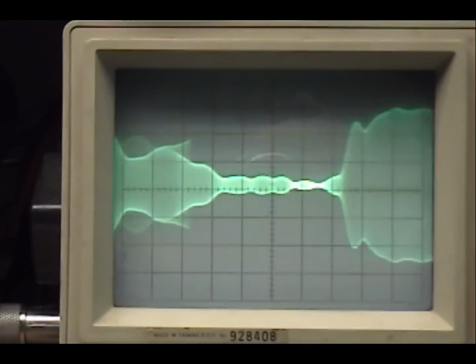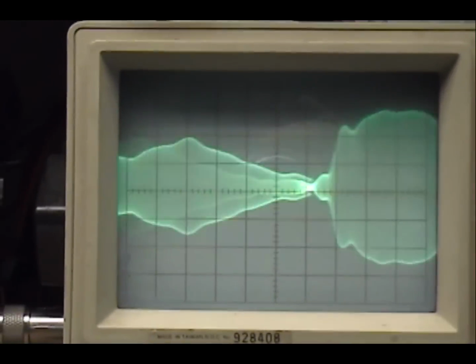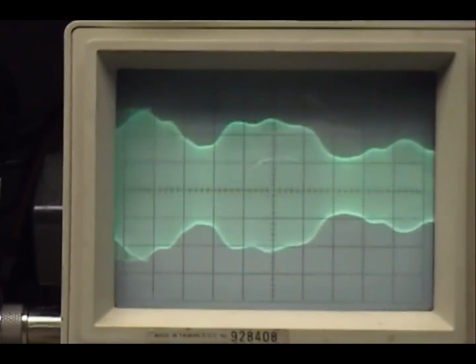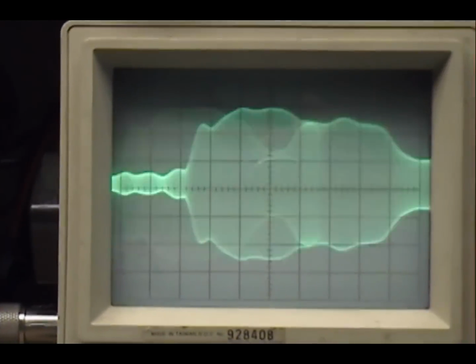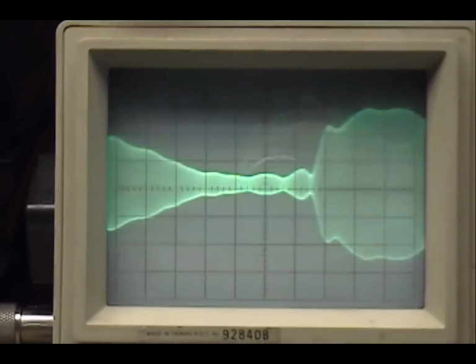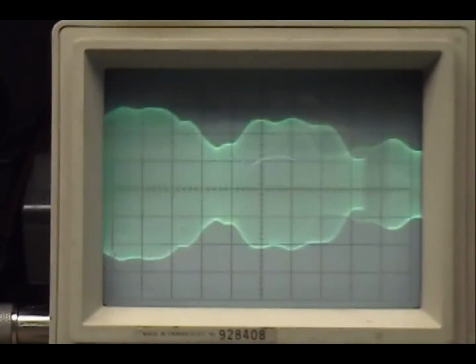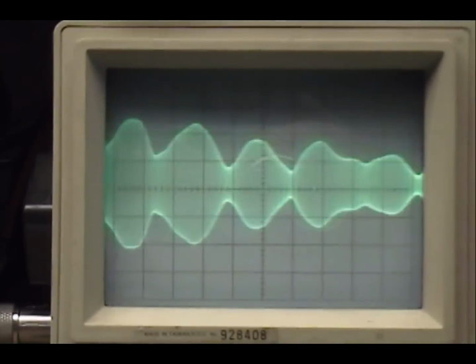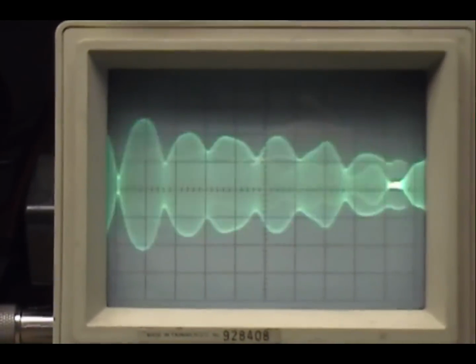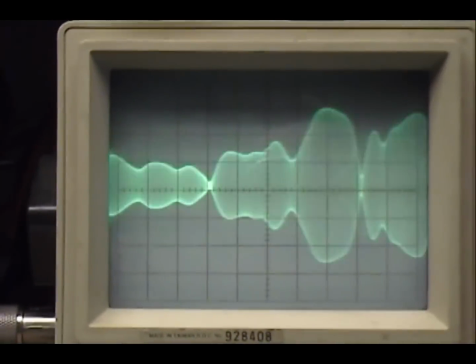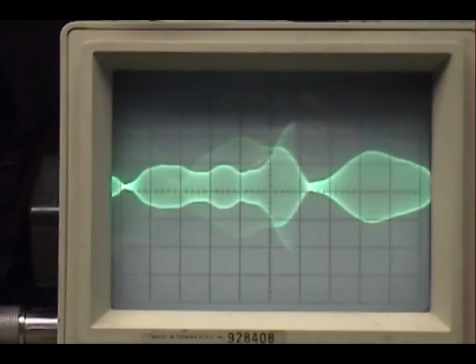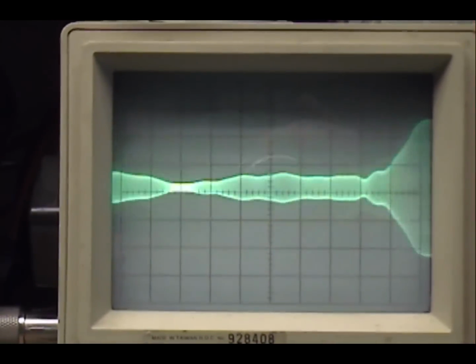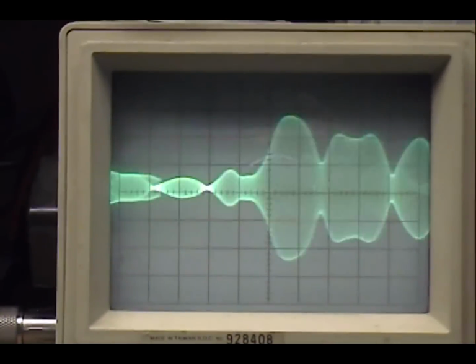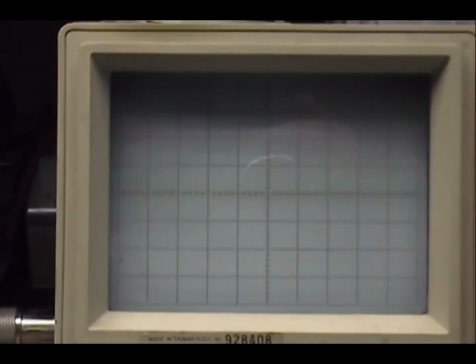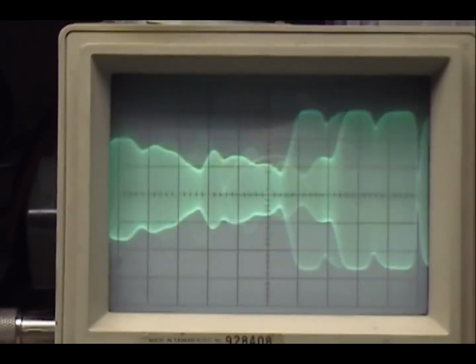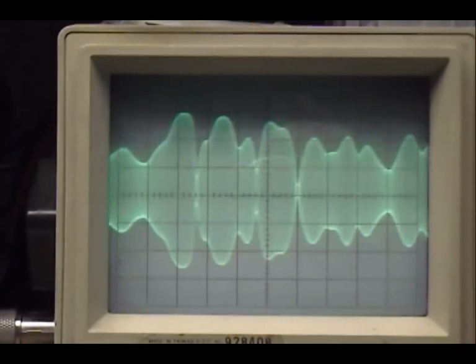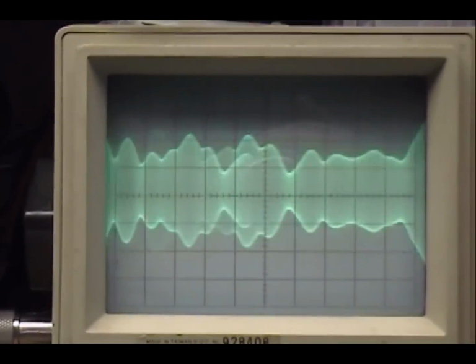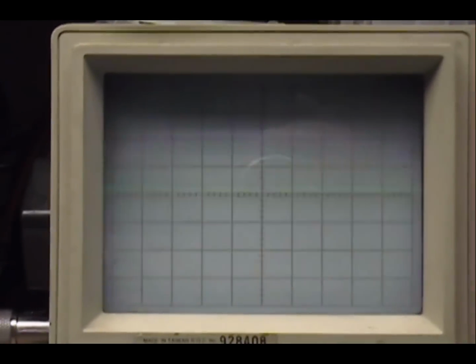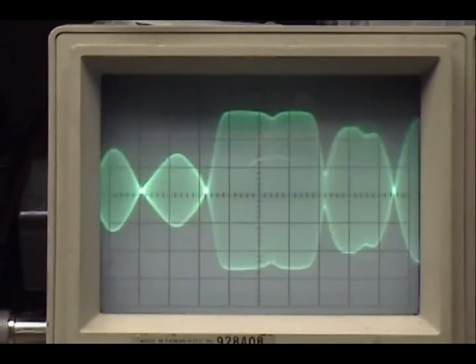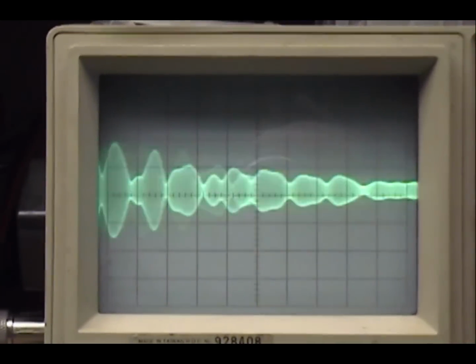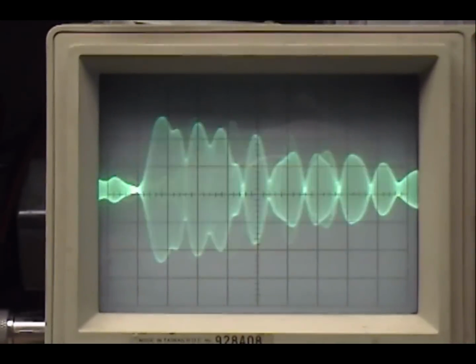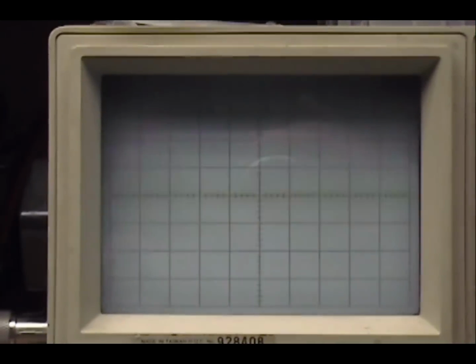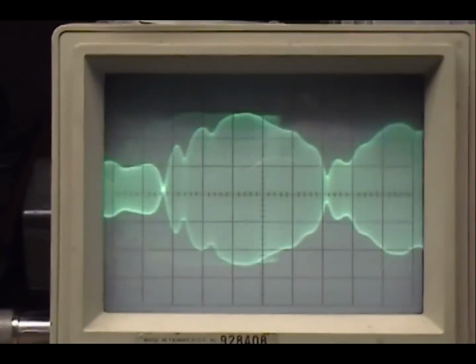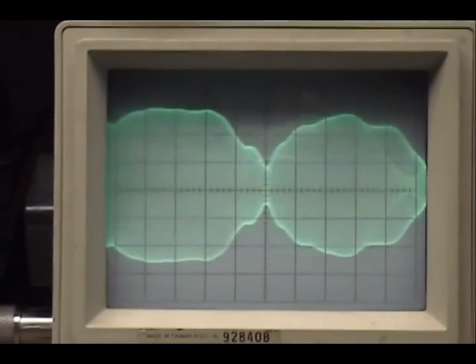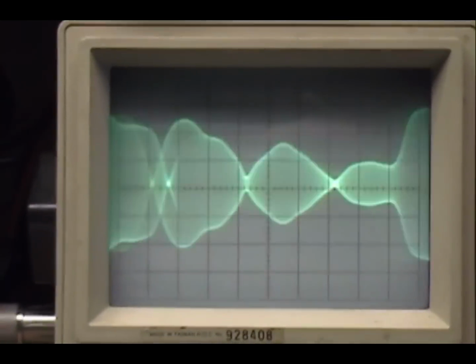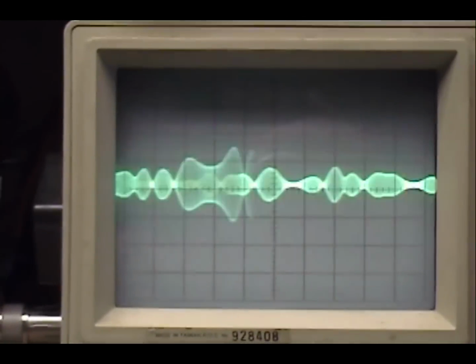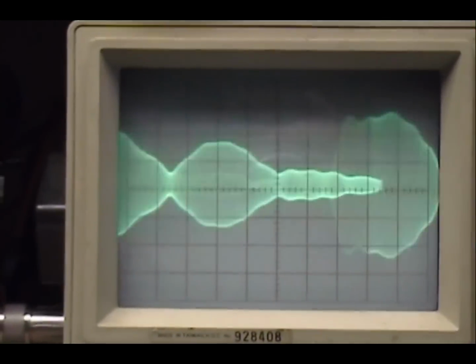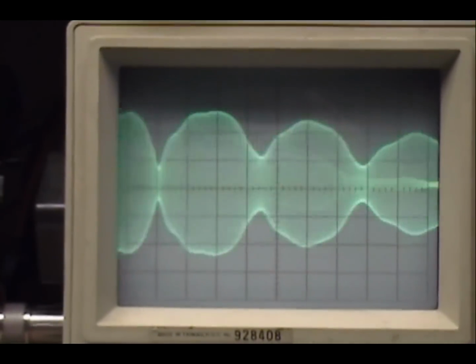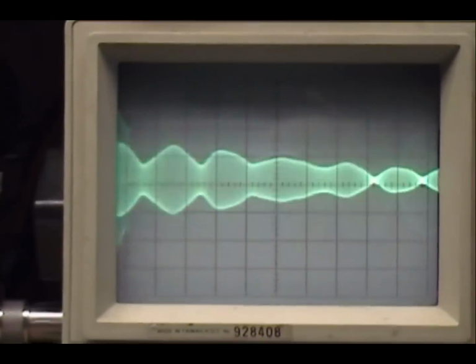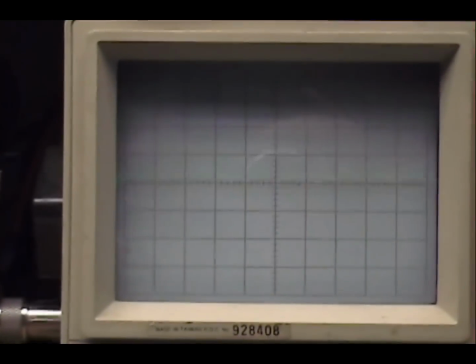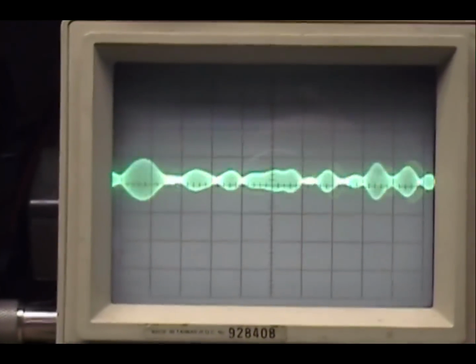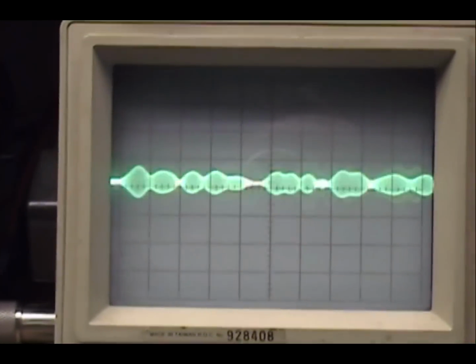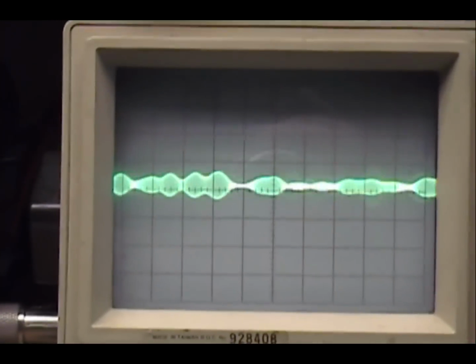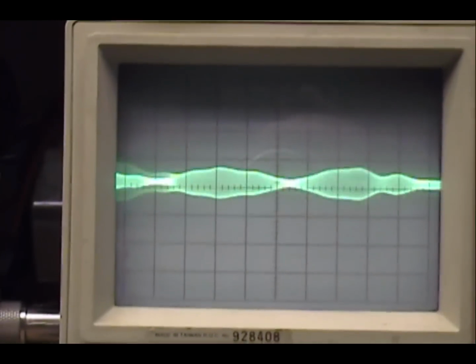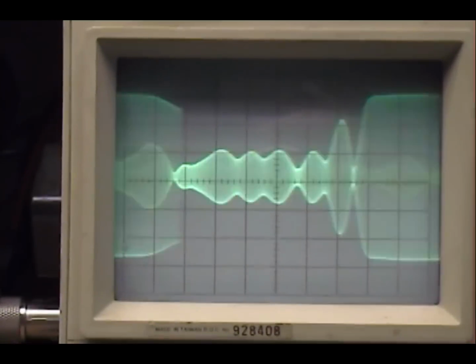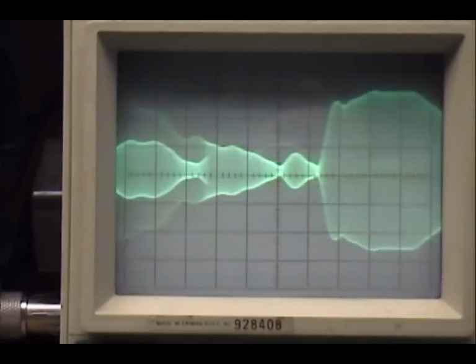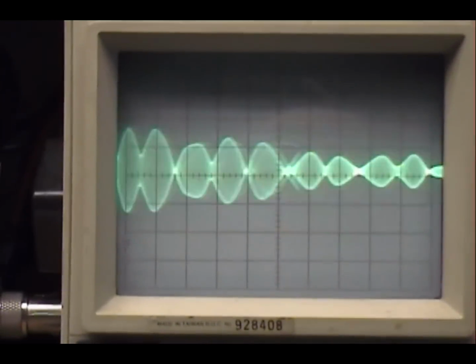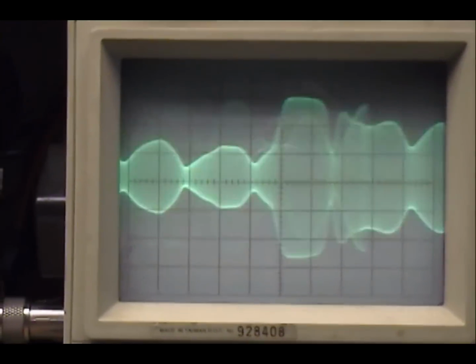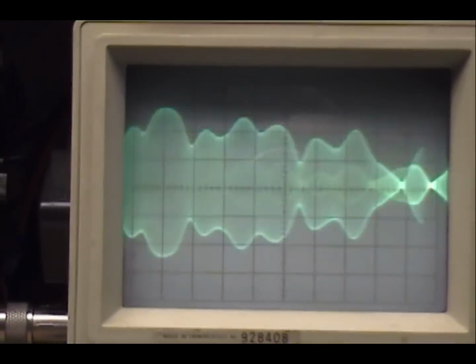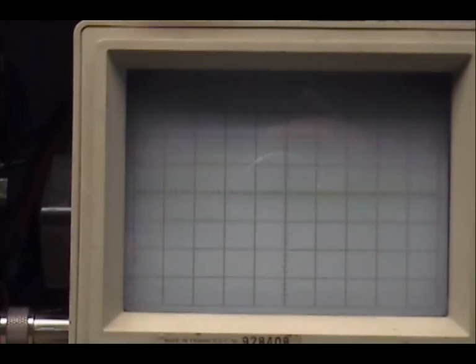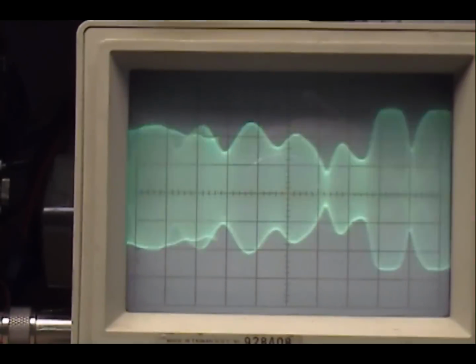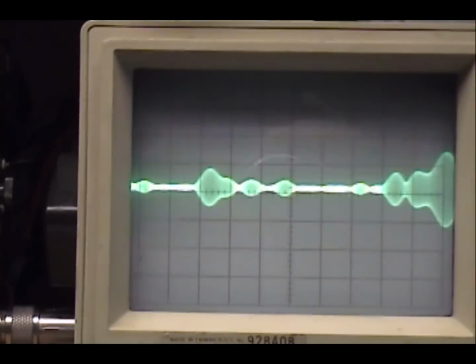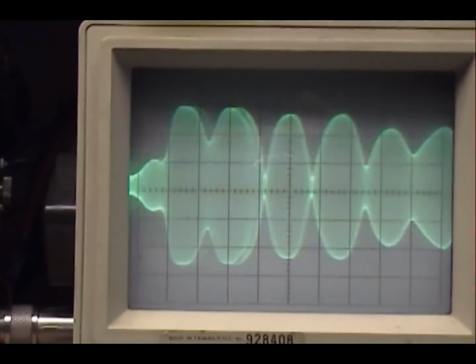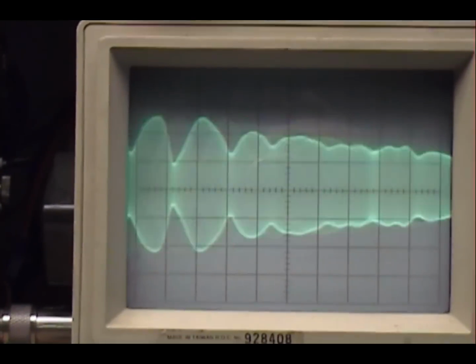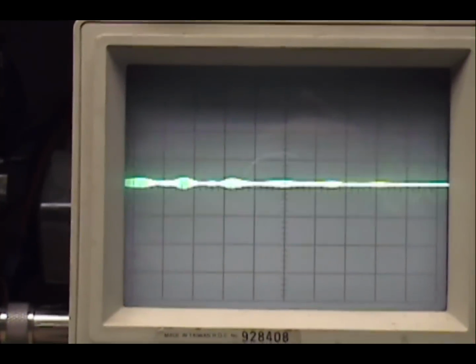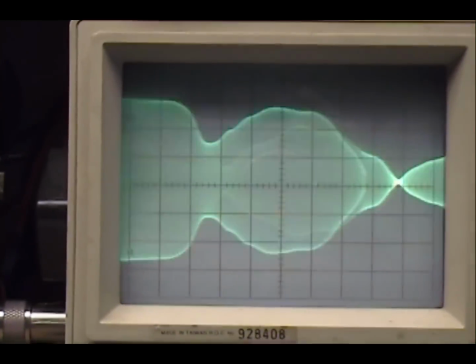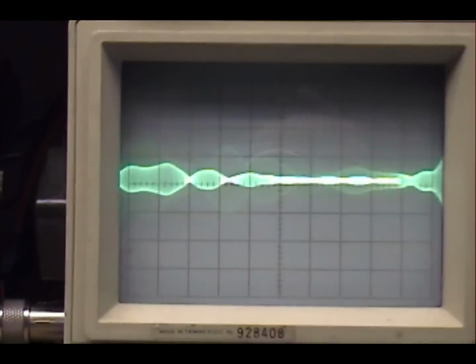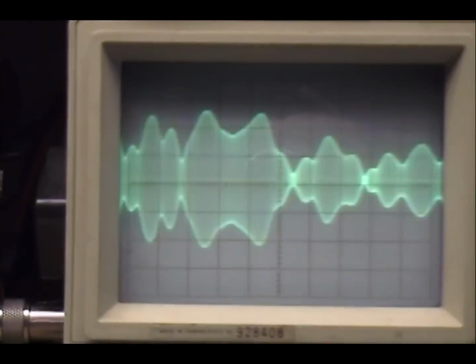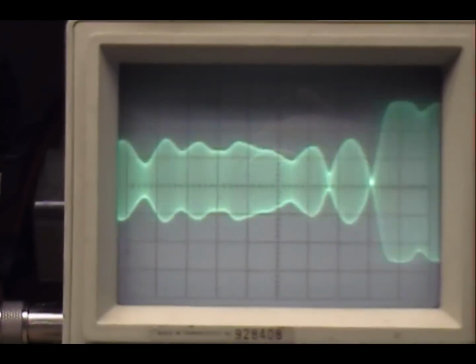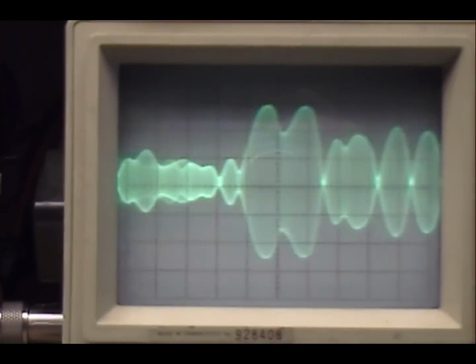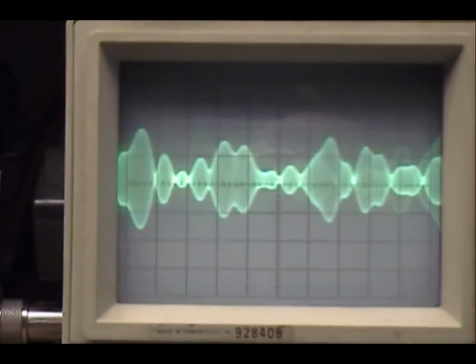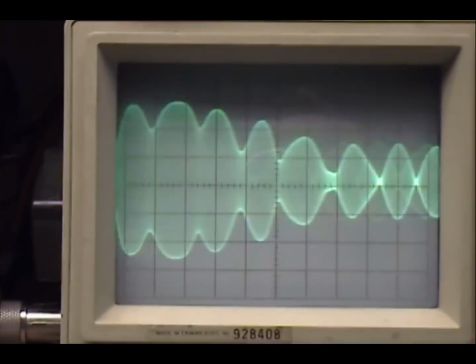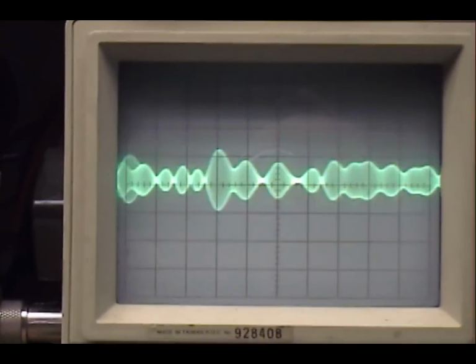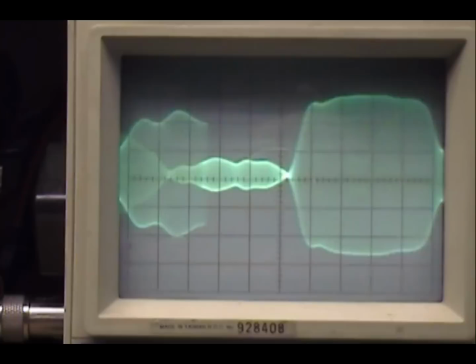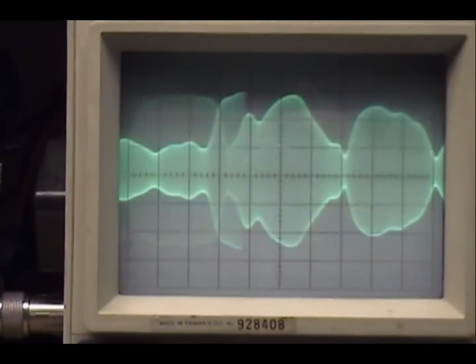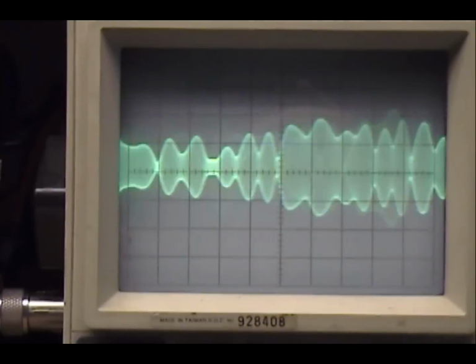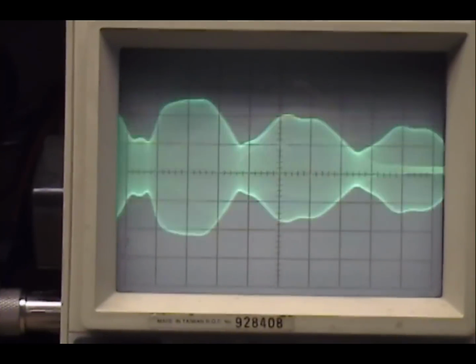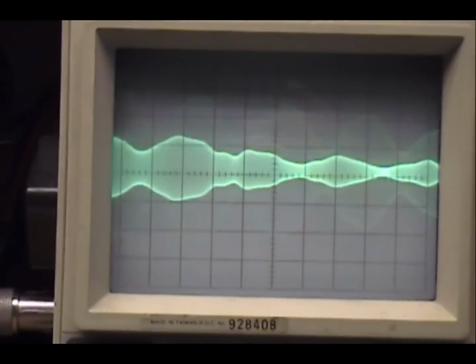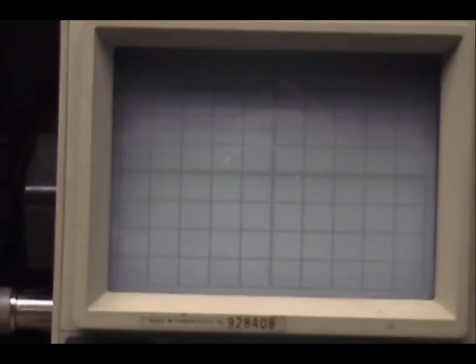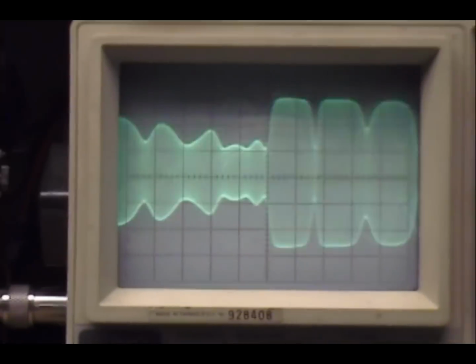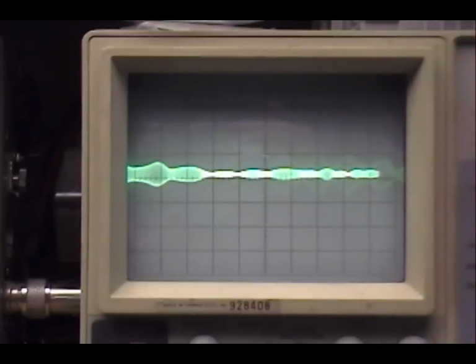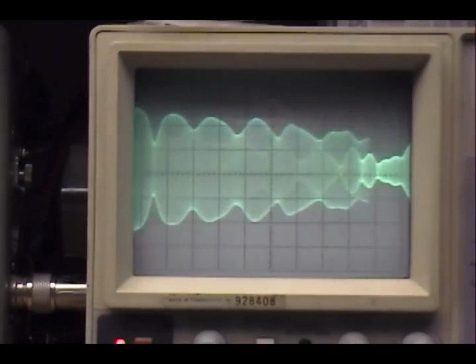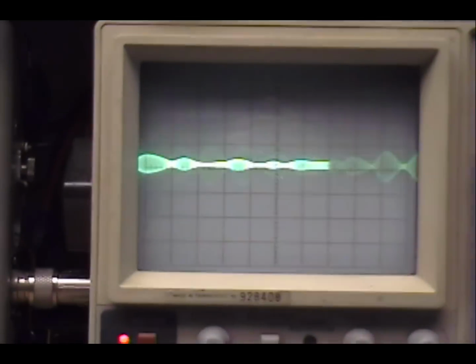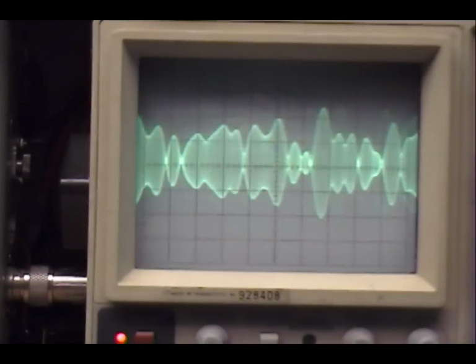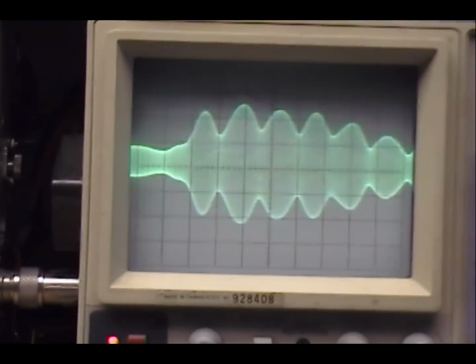1, 2, 3, 4, 5. Audio check, check. 1, 2, 3, 4, 5. Check, check, check.